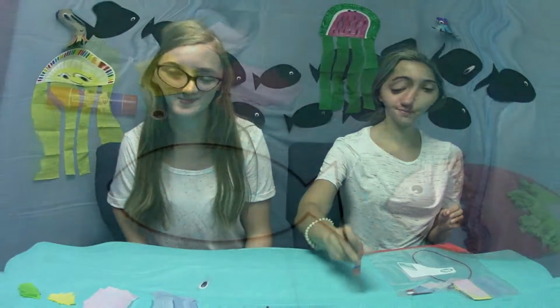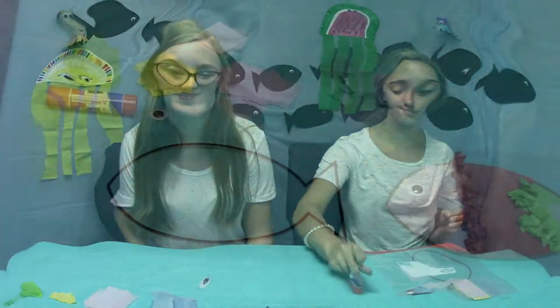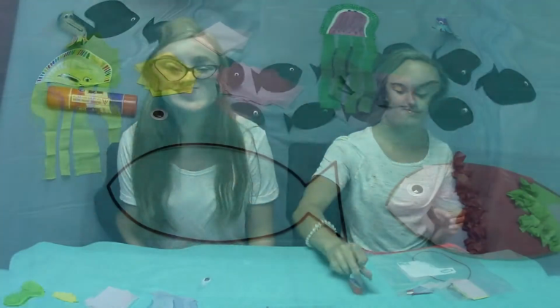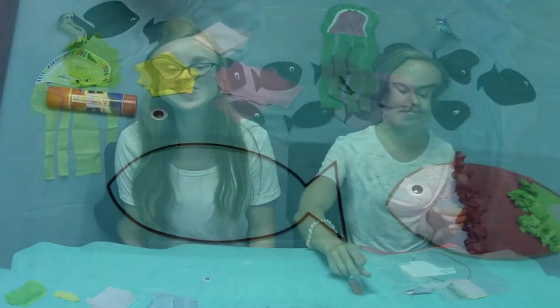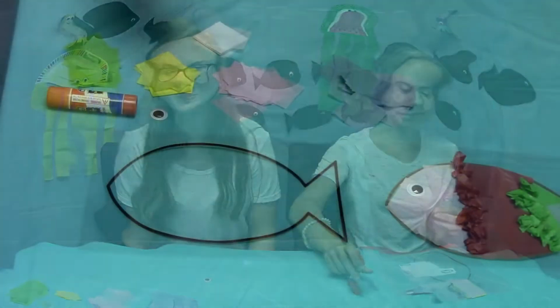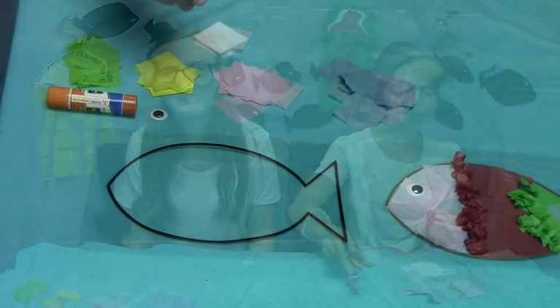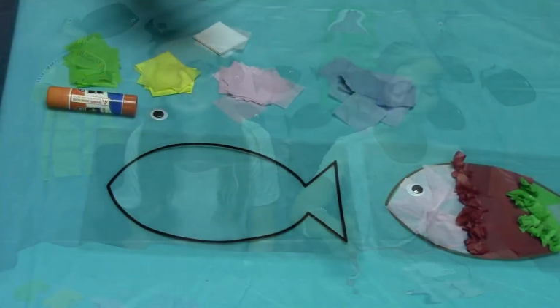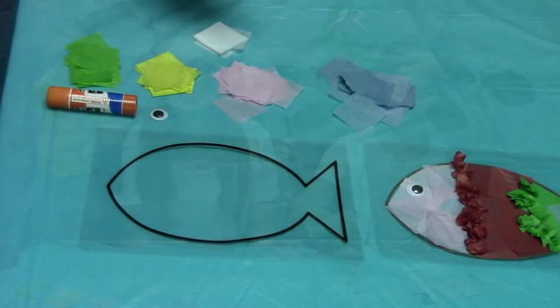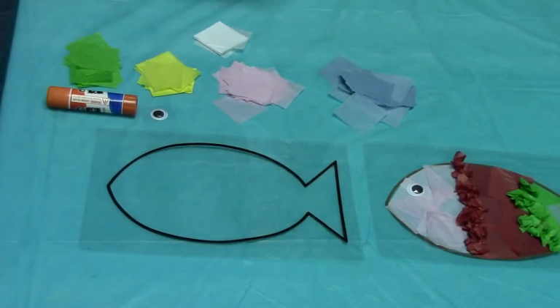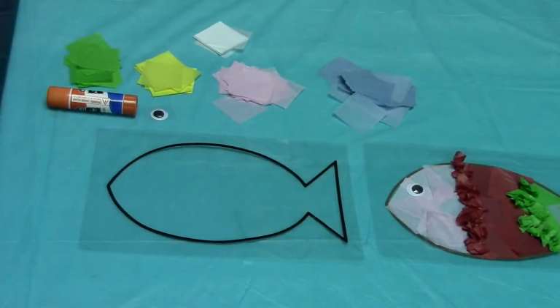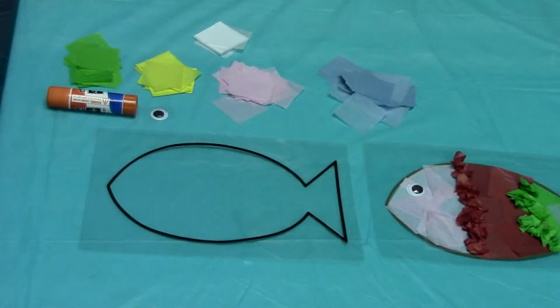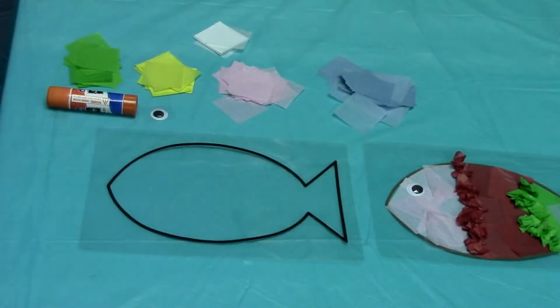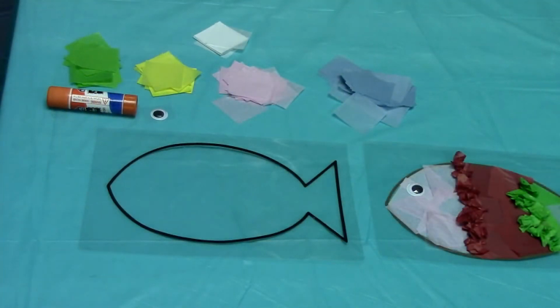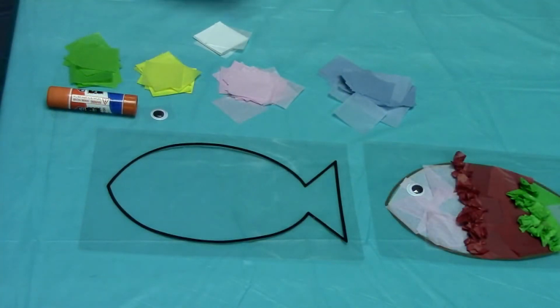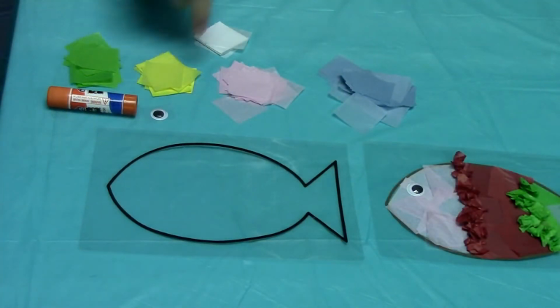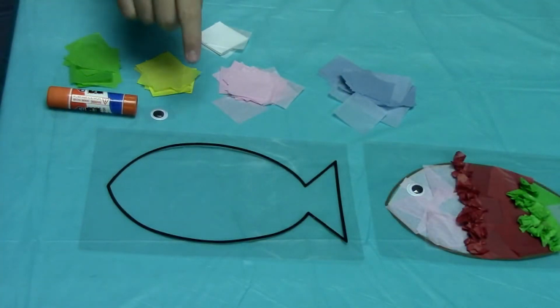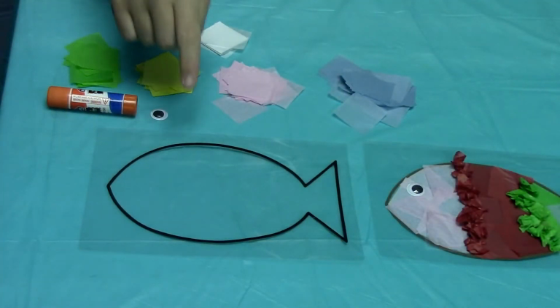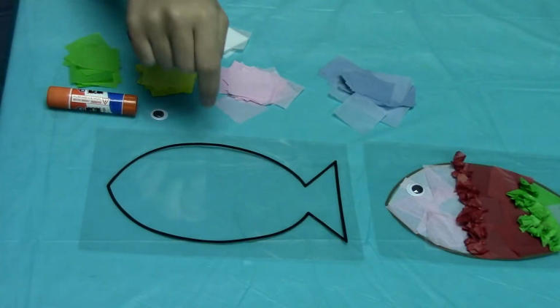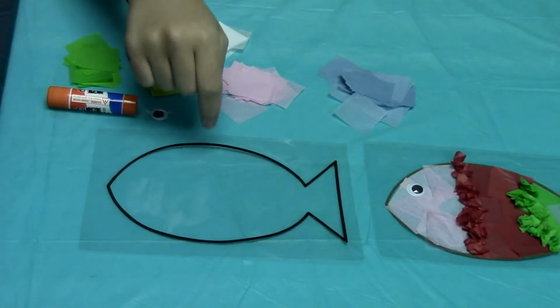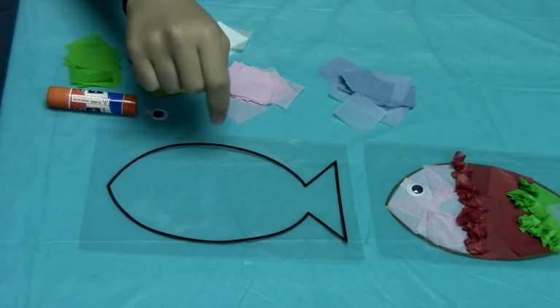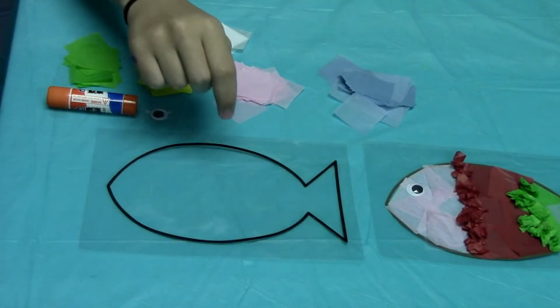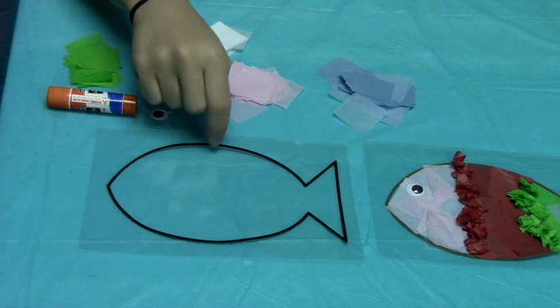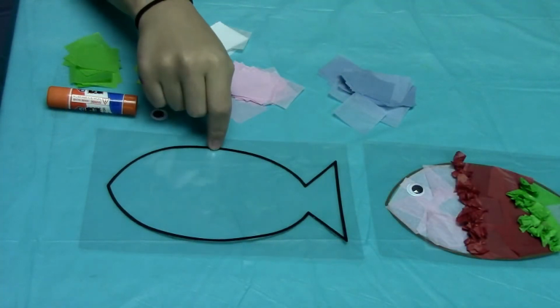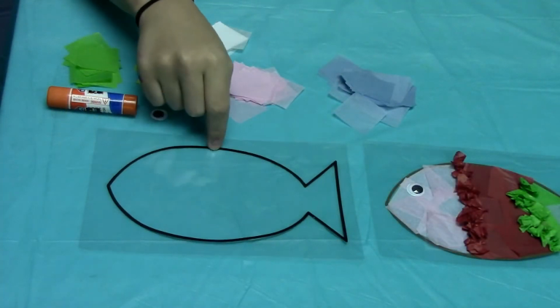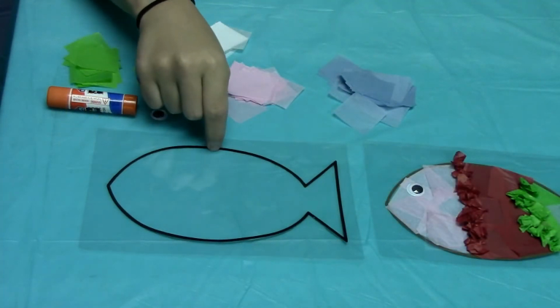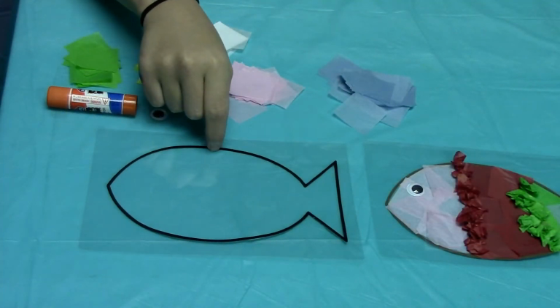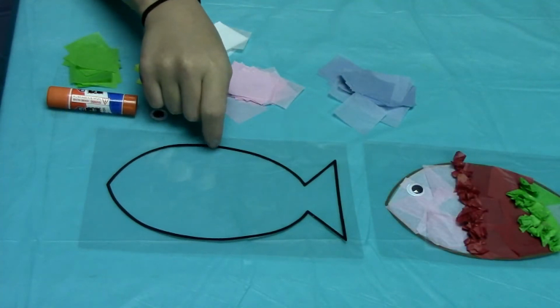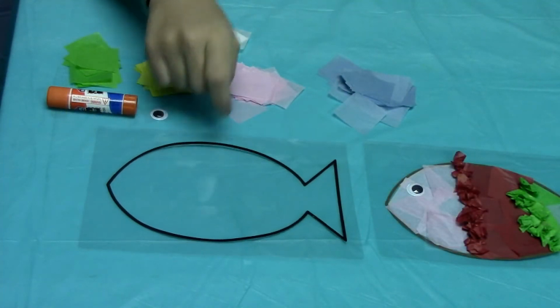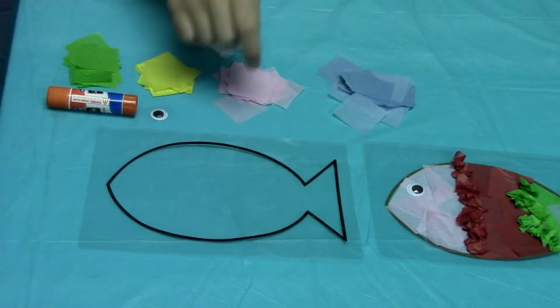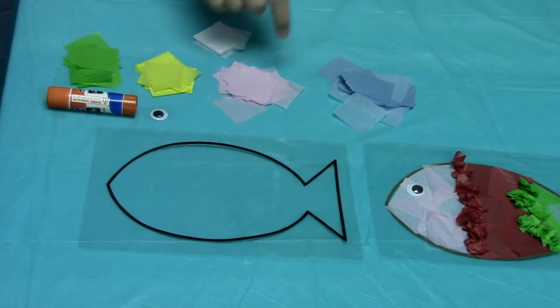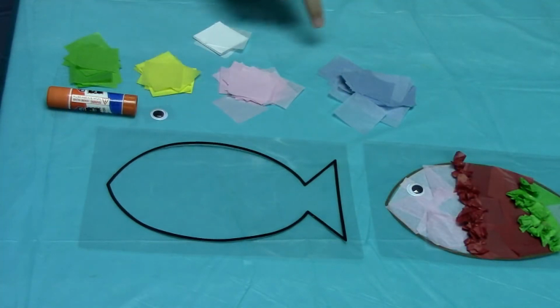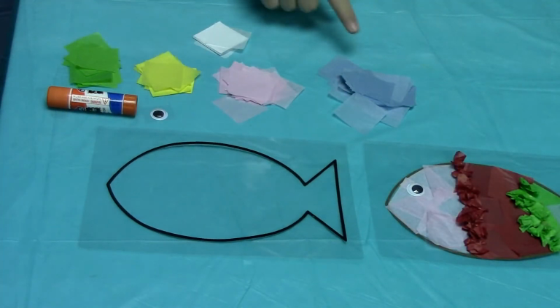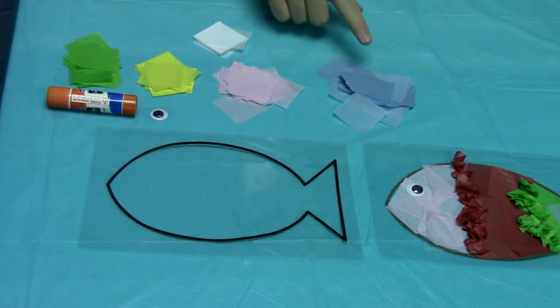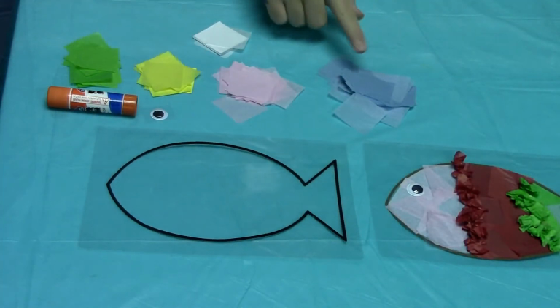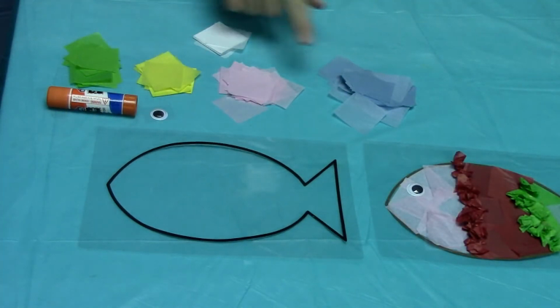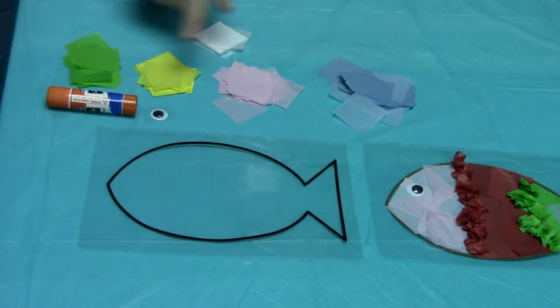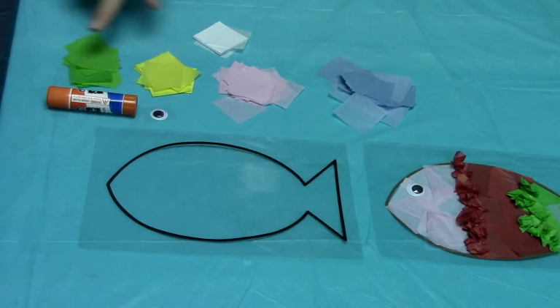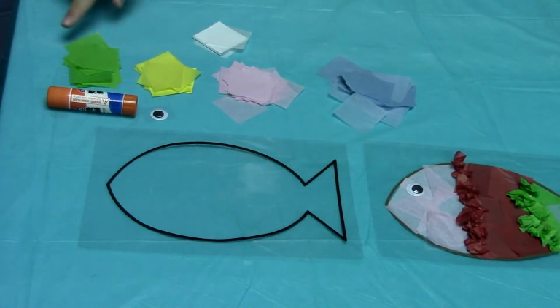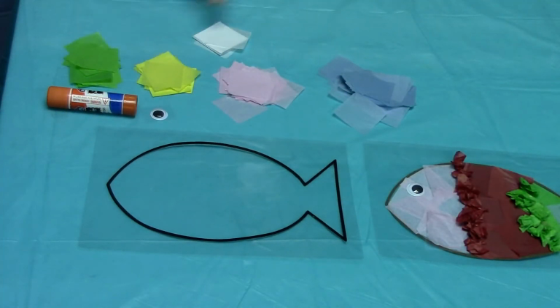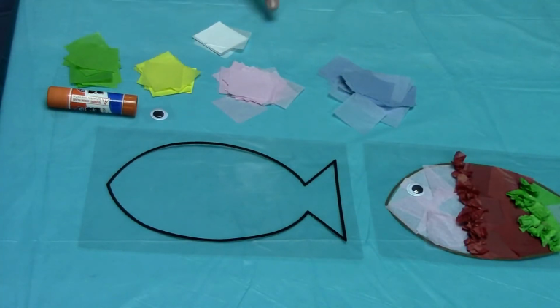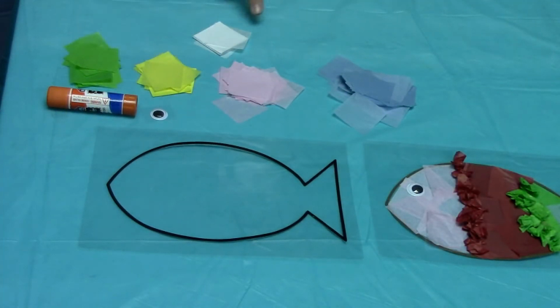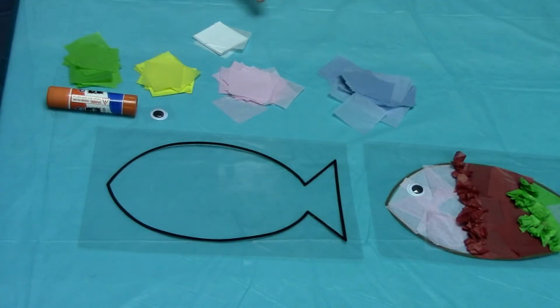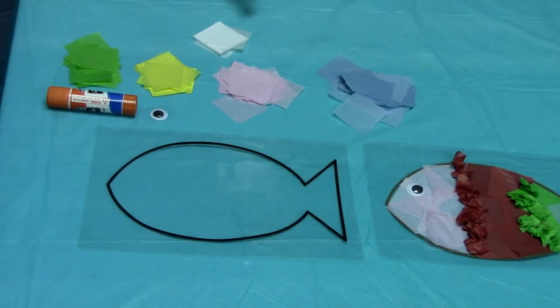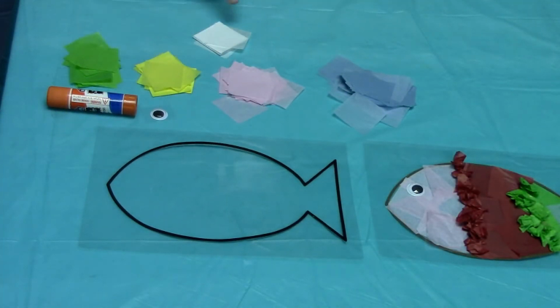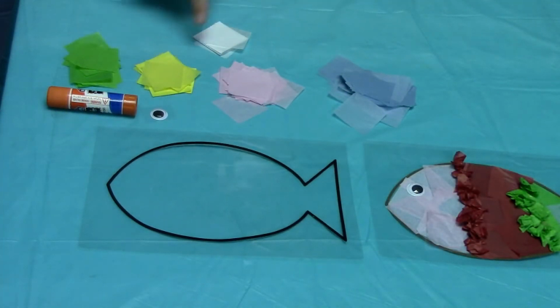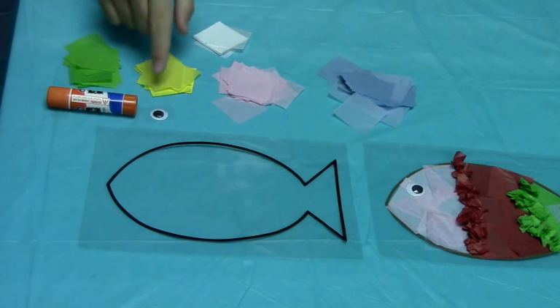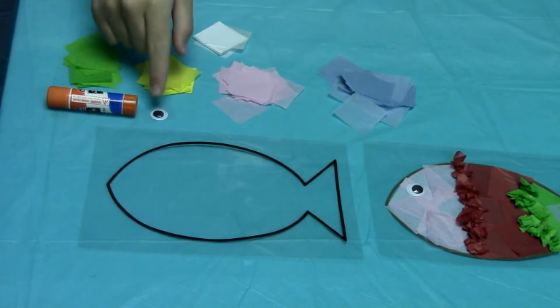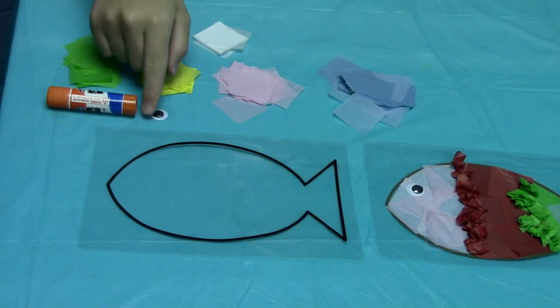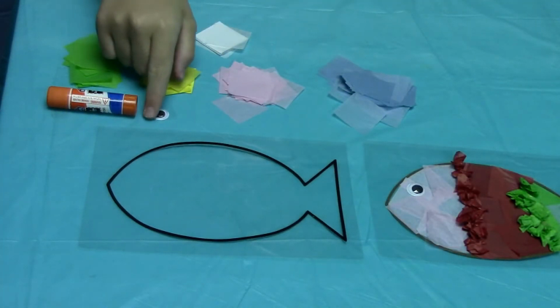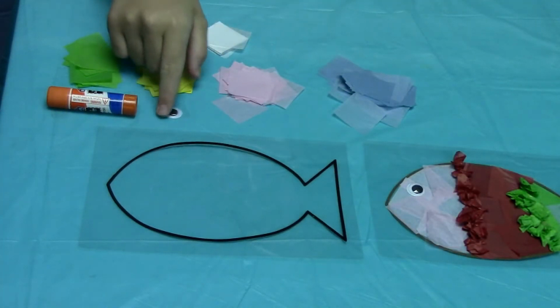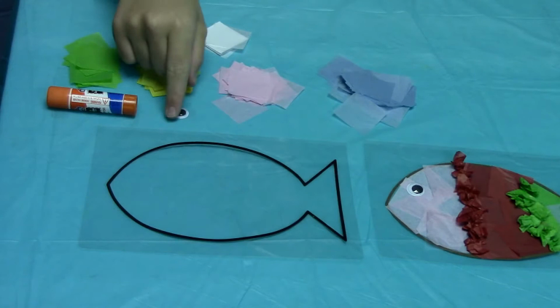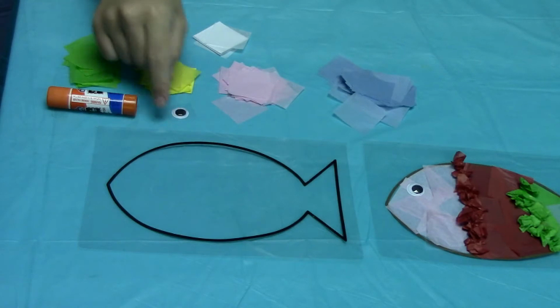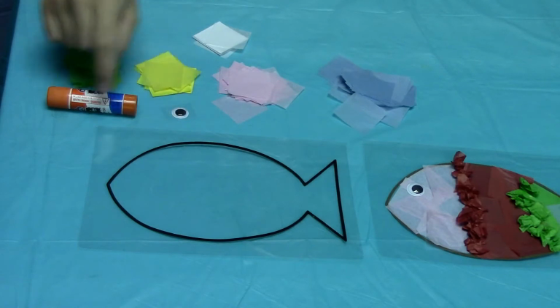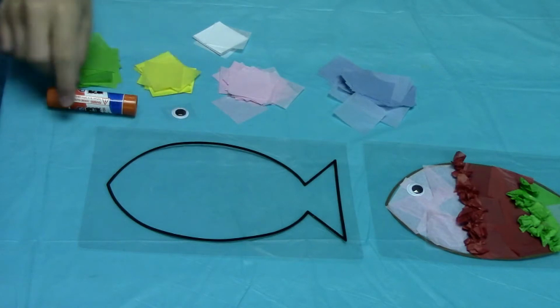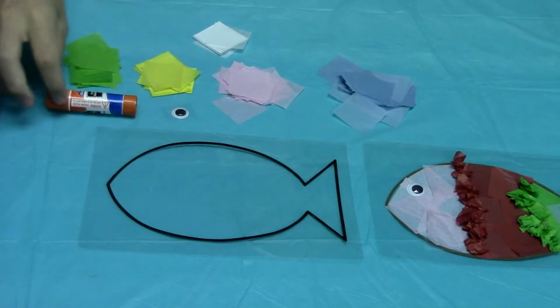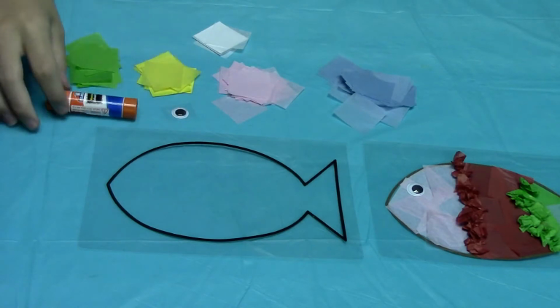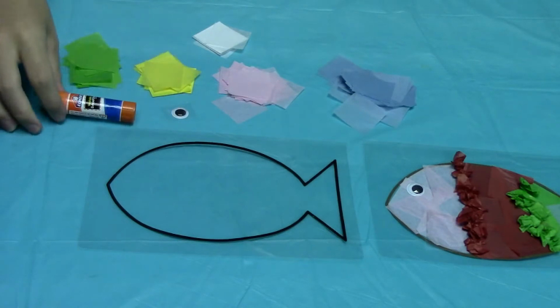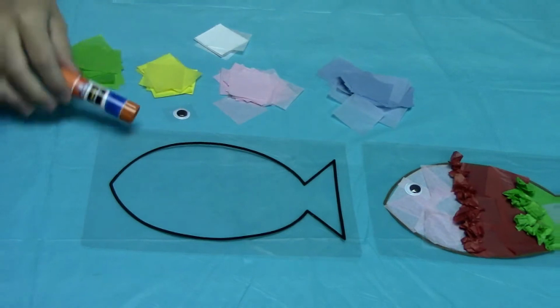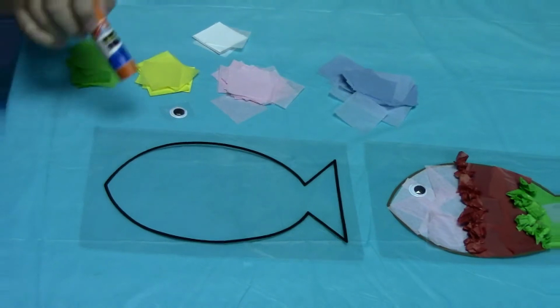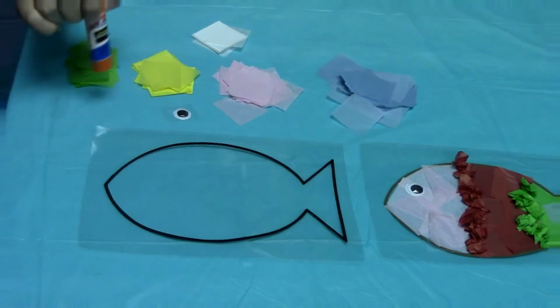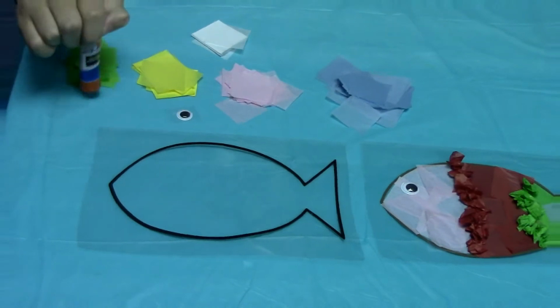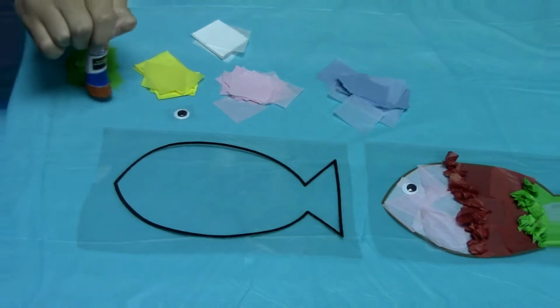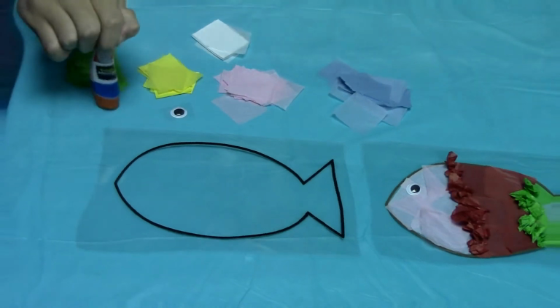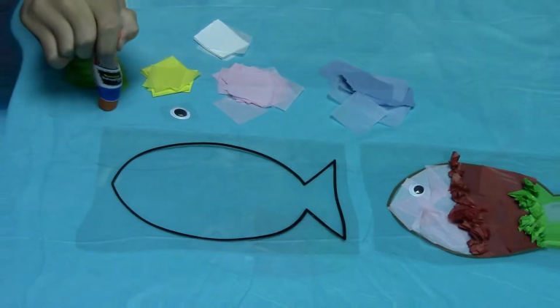For this craft, you will need the fish template, the tissue paper, the googly eye, and your glue.